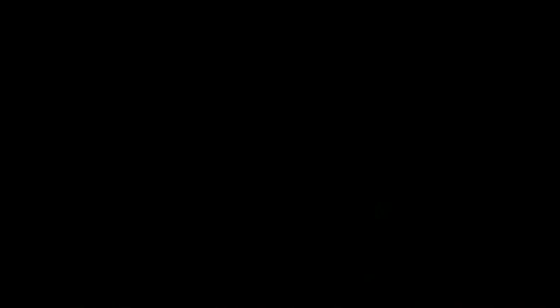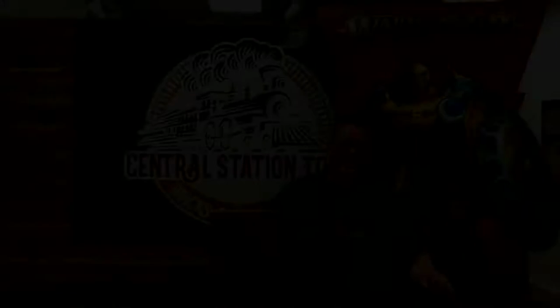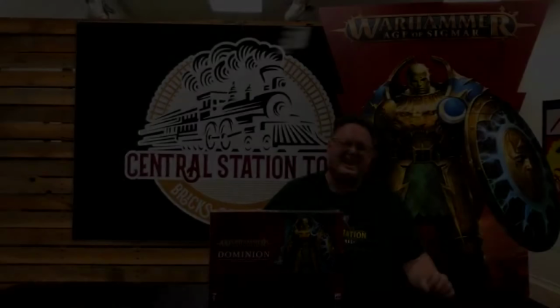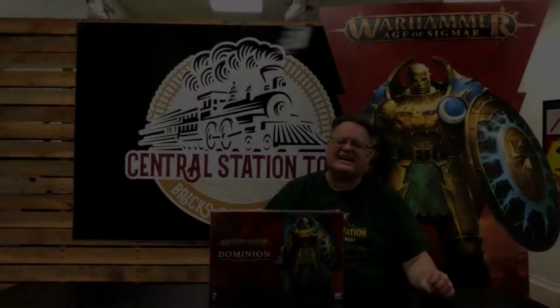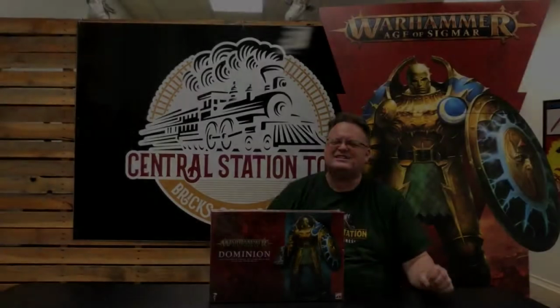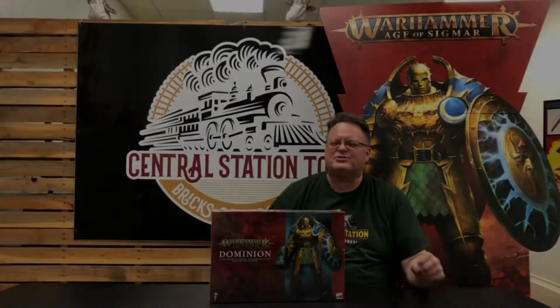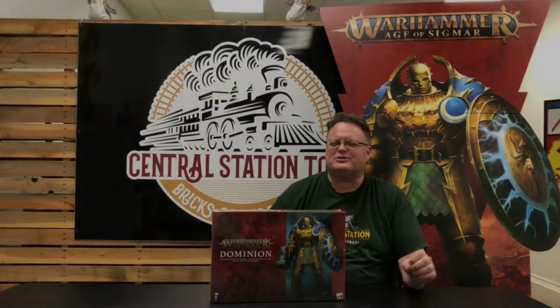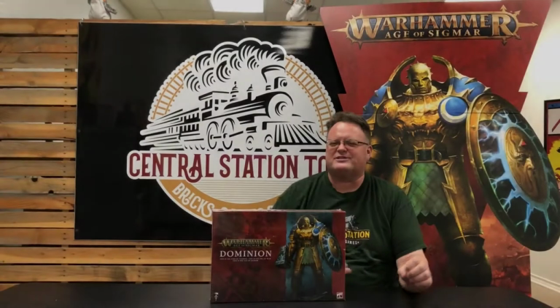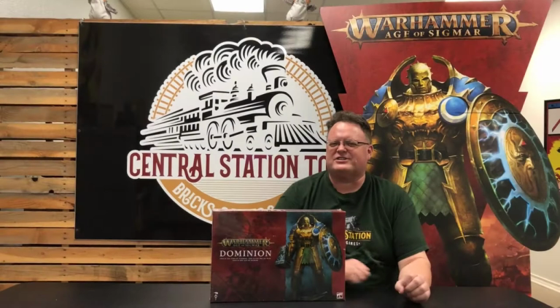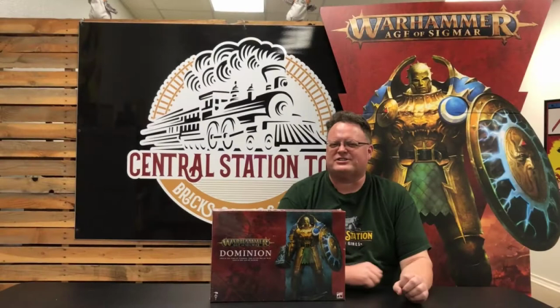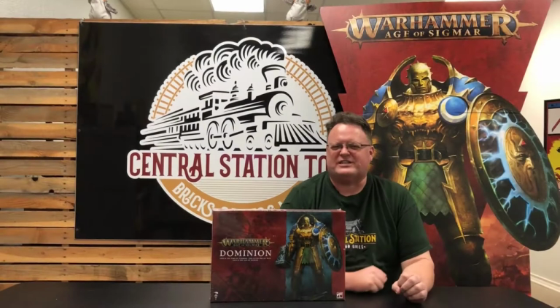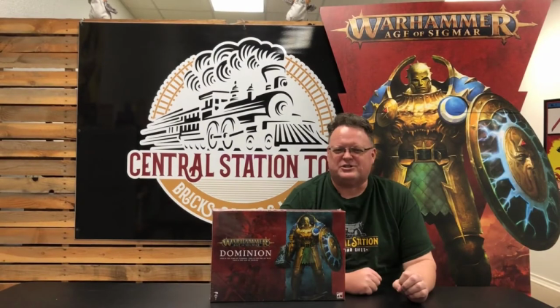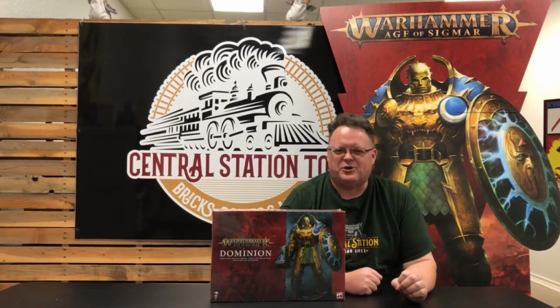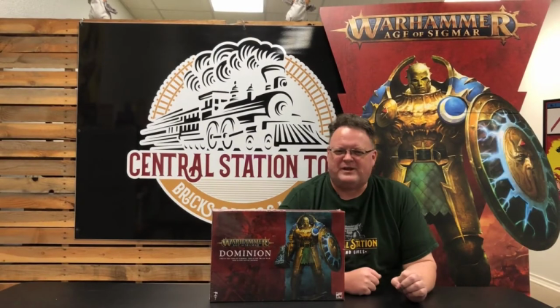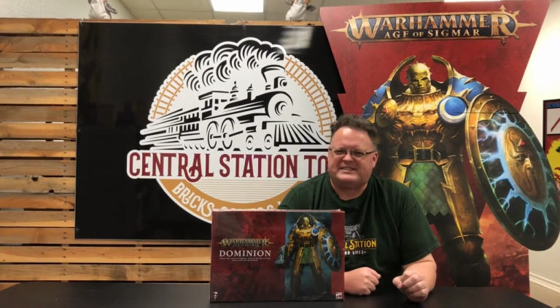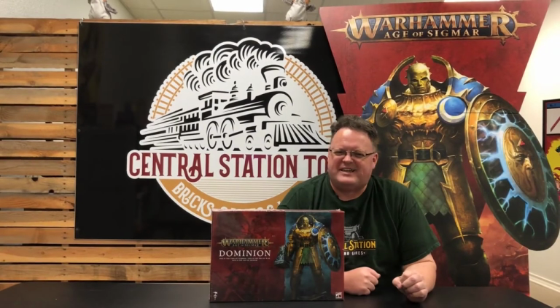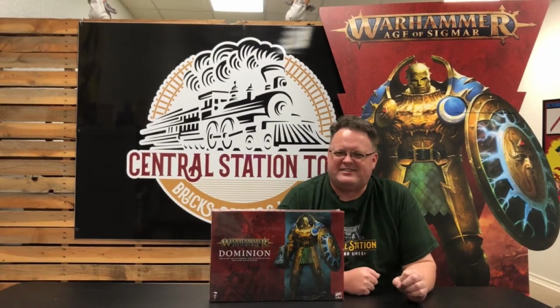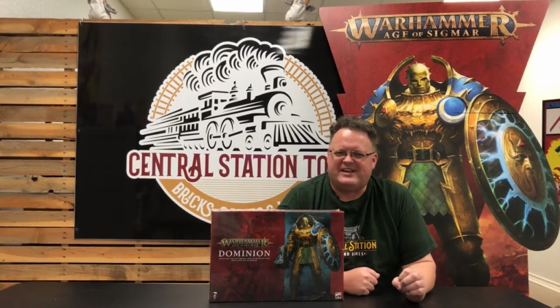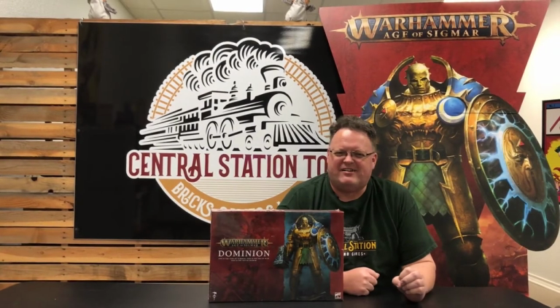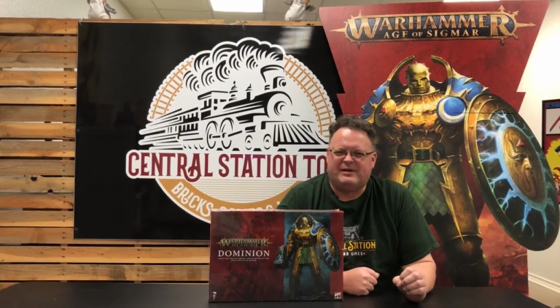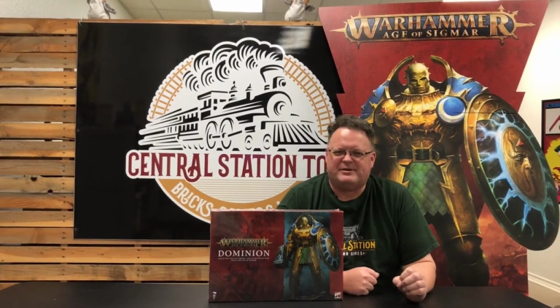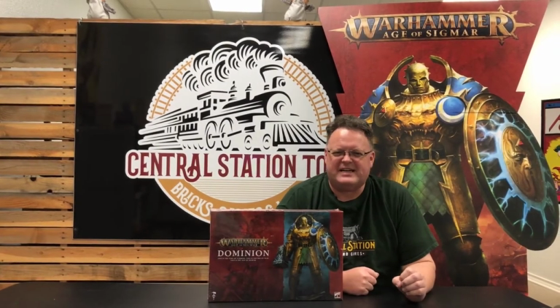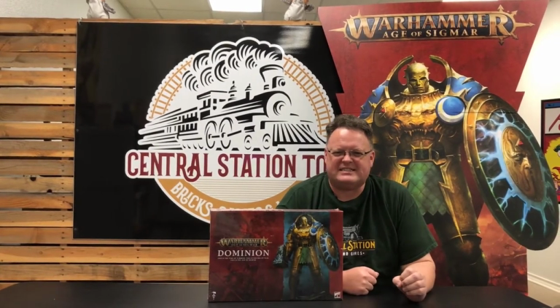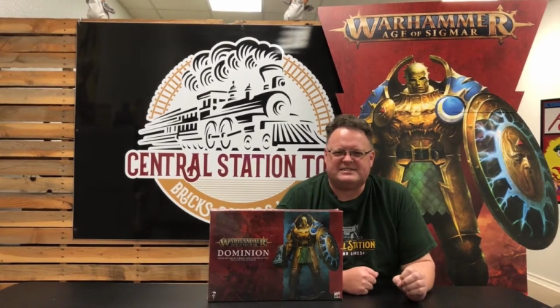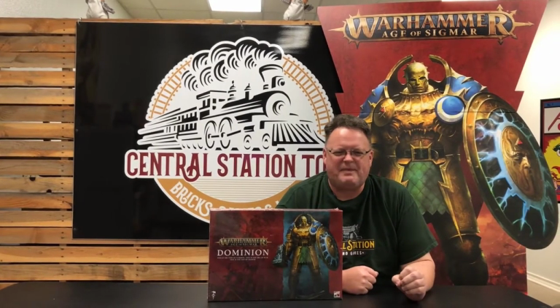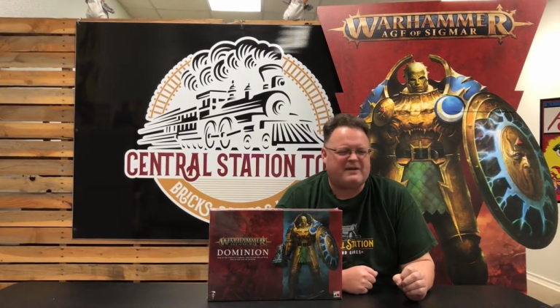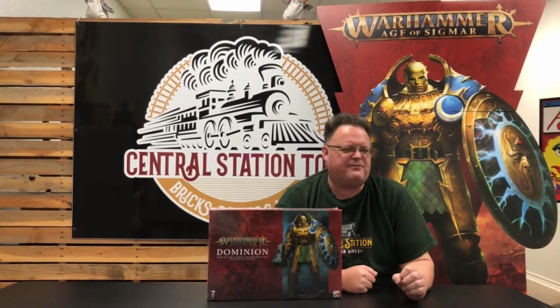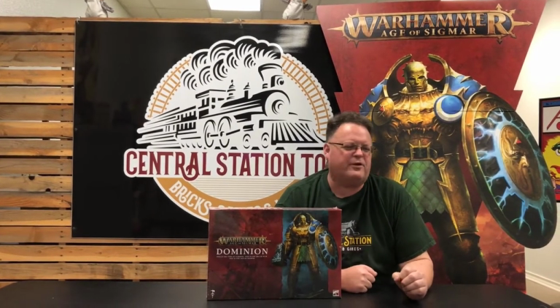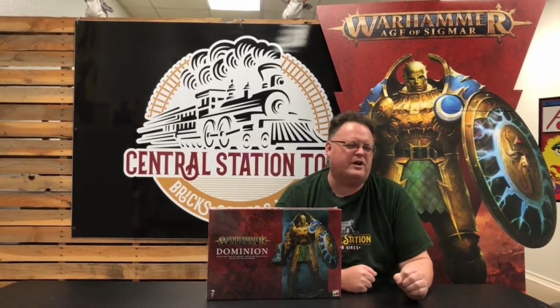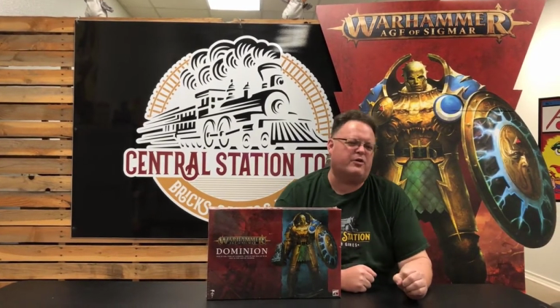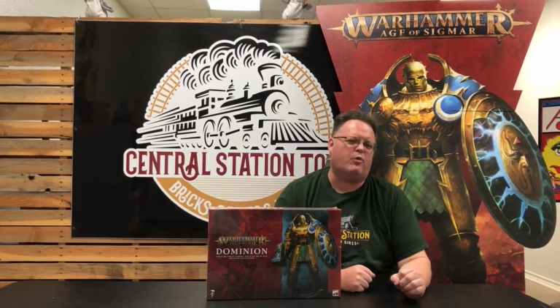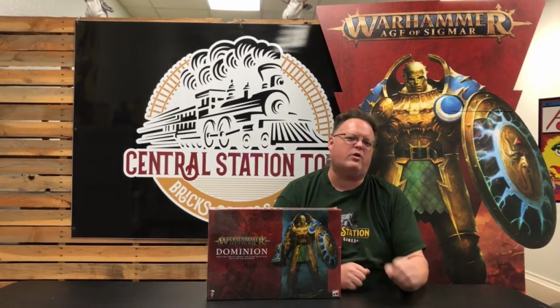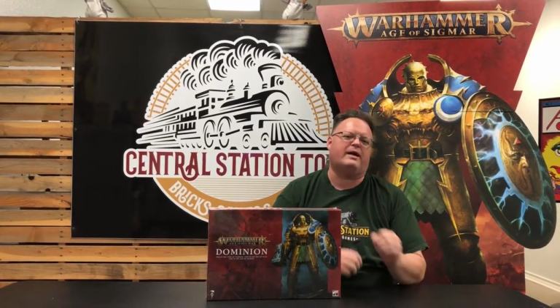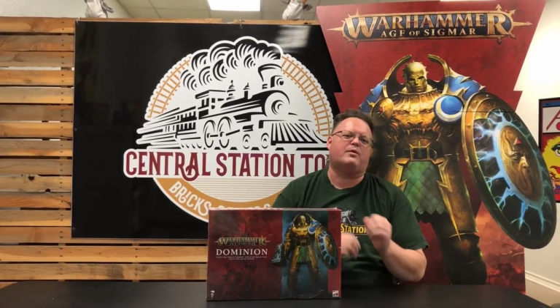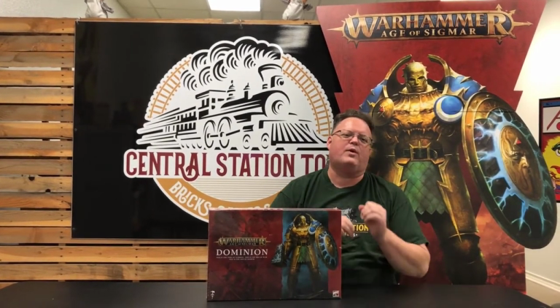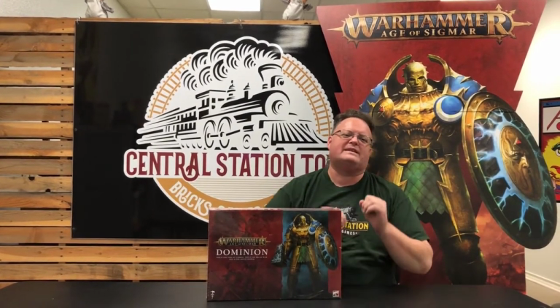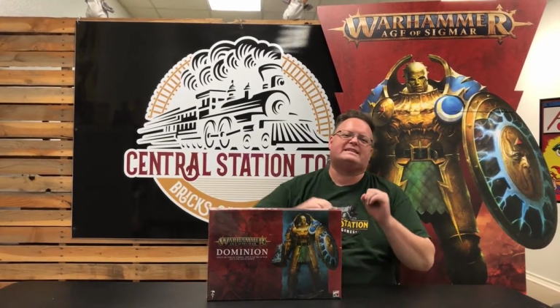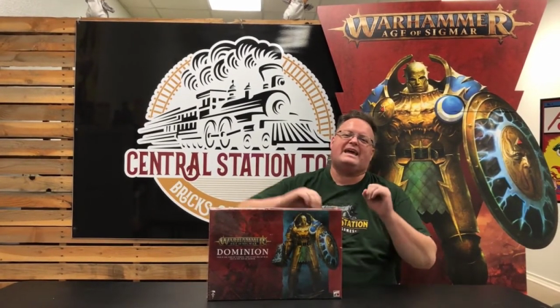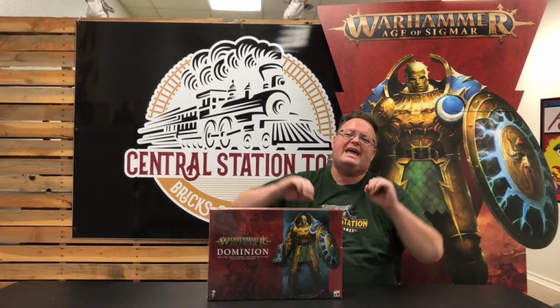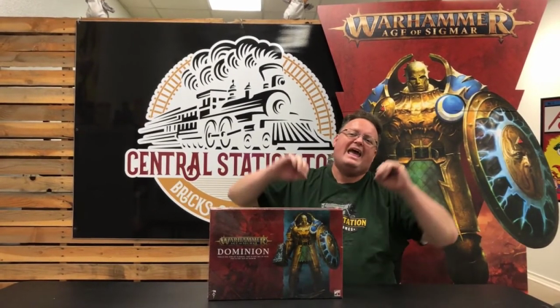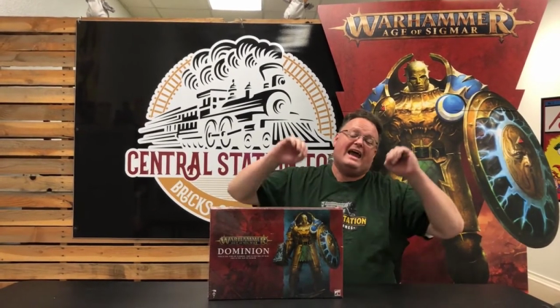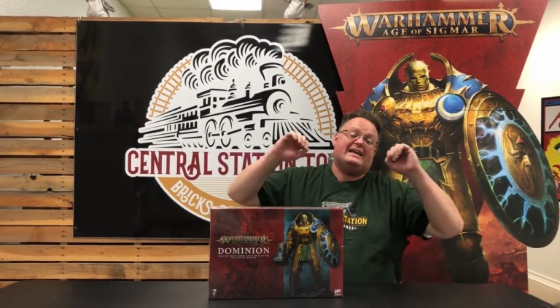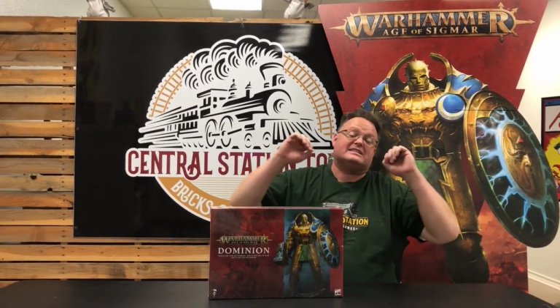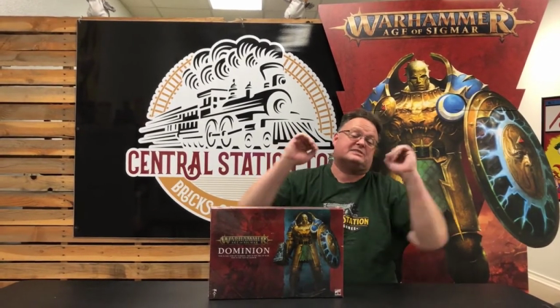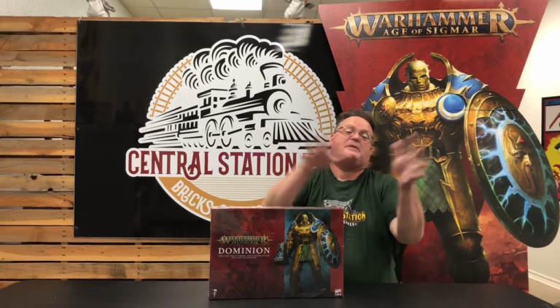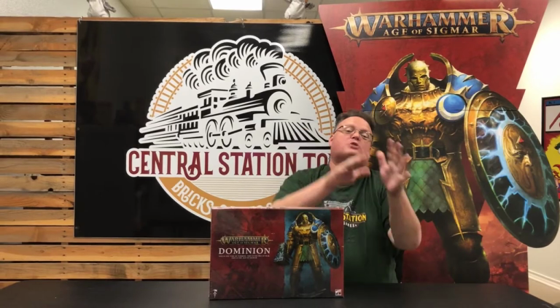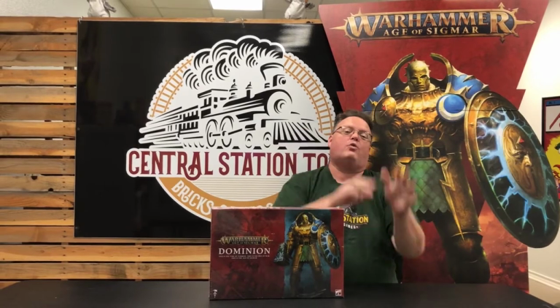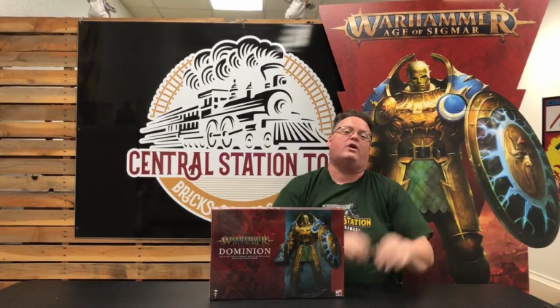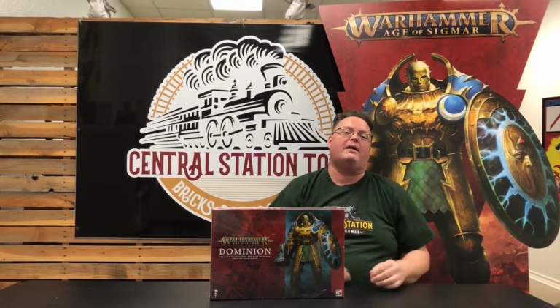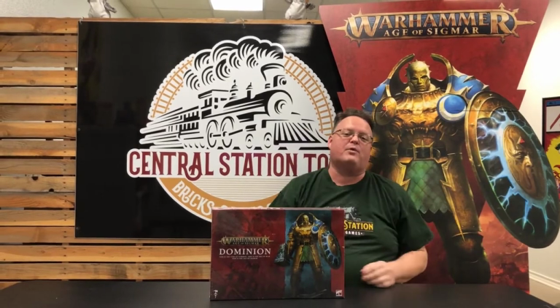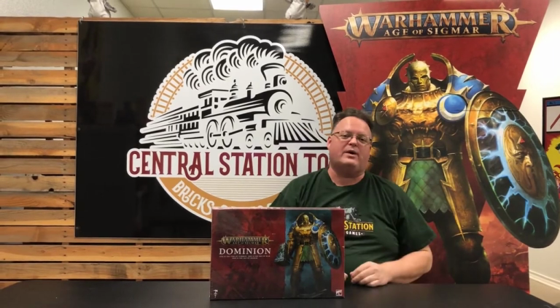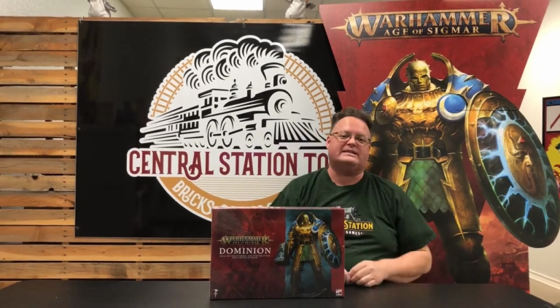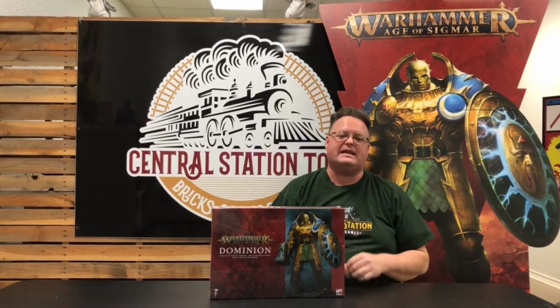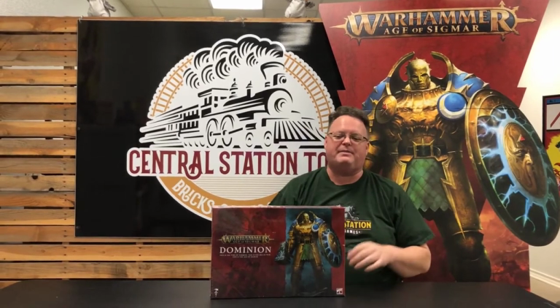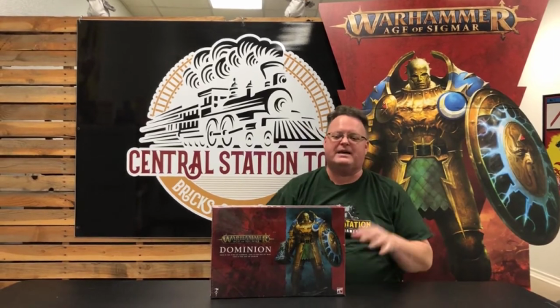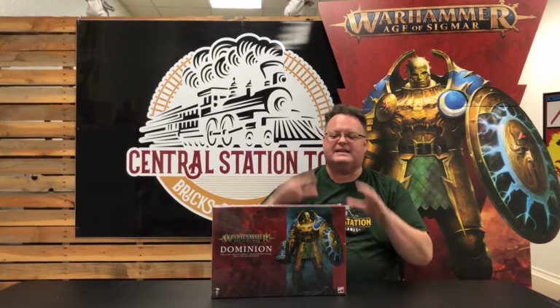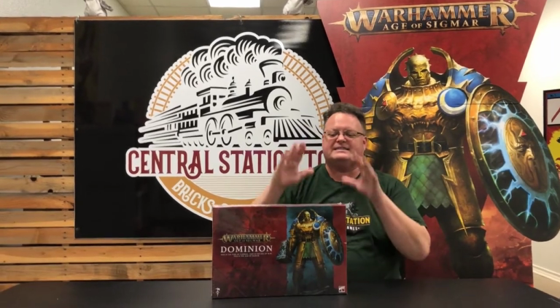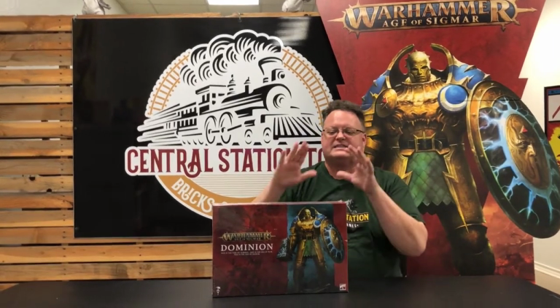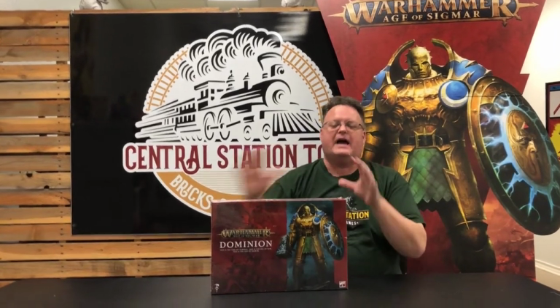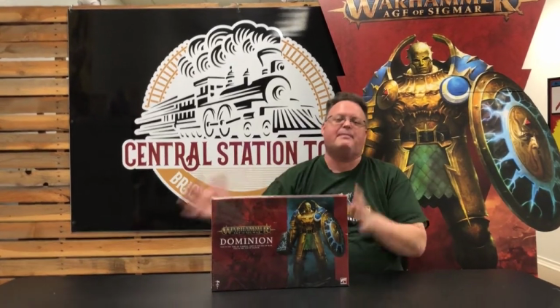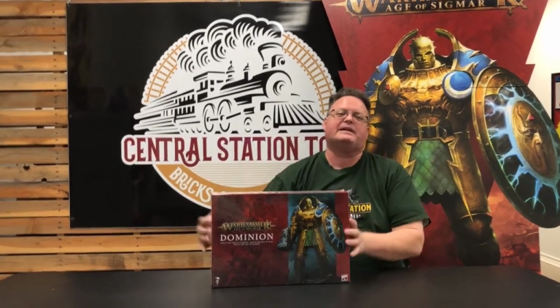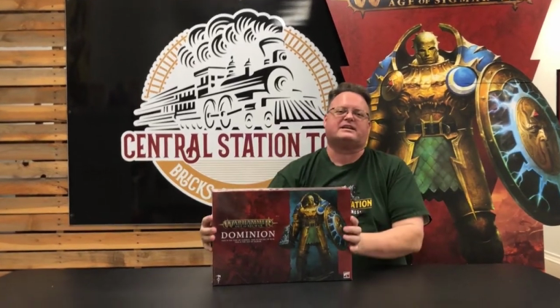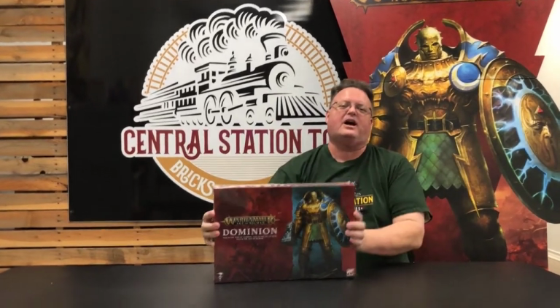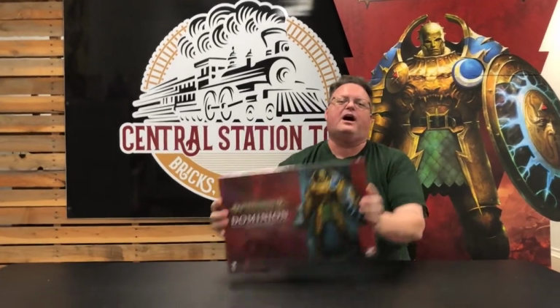Hey guys, it's Chris with Central Station Toys in downtown Cleaver, Texas, back for another Warhammer Wednesday — and it's a special Warhammer Wednesday because the time has come.